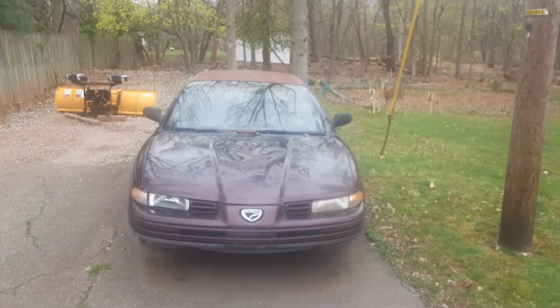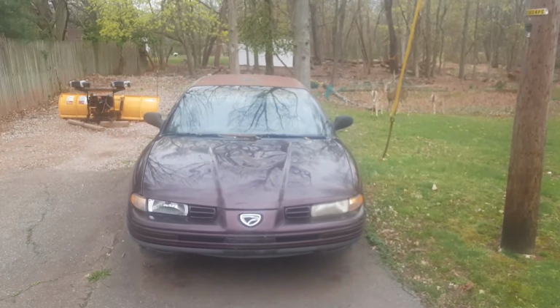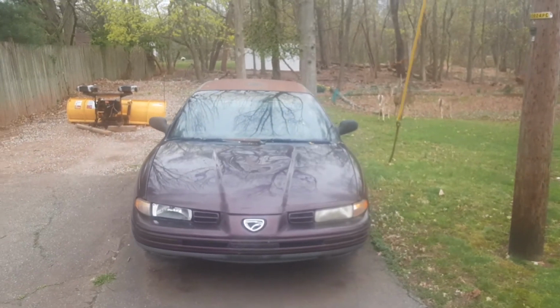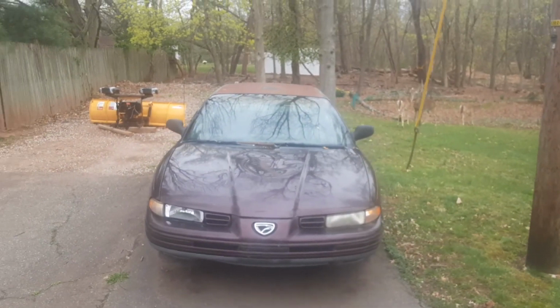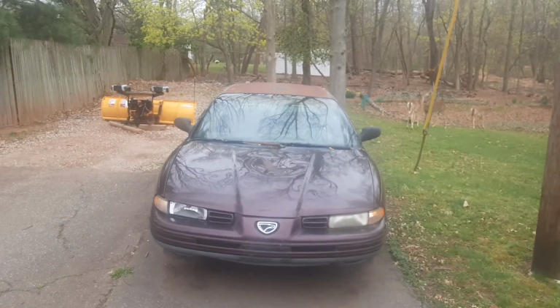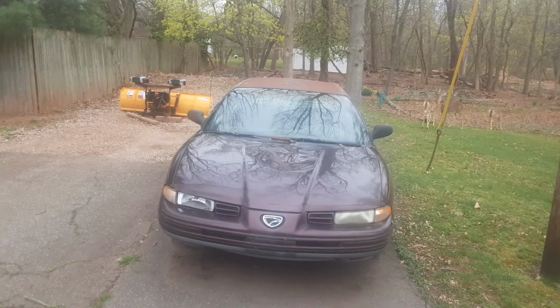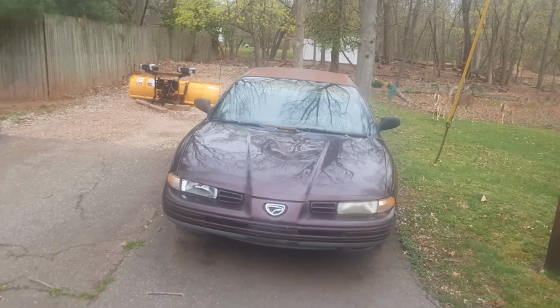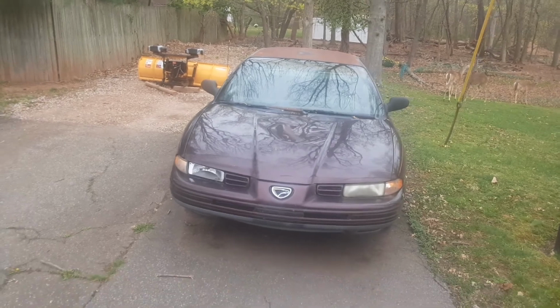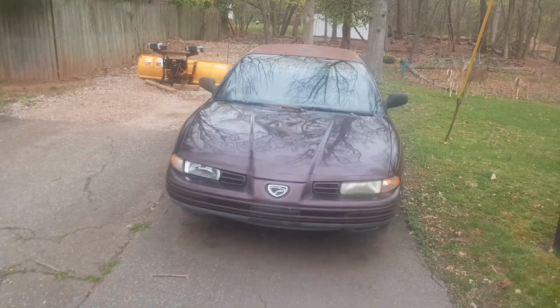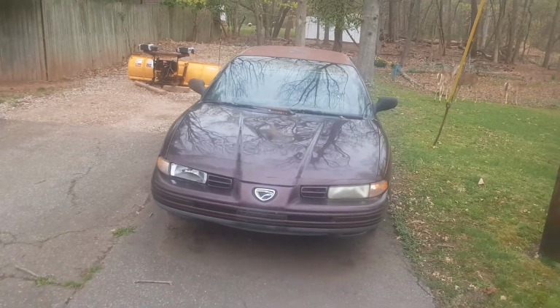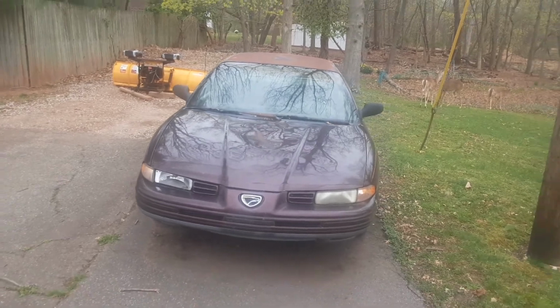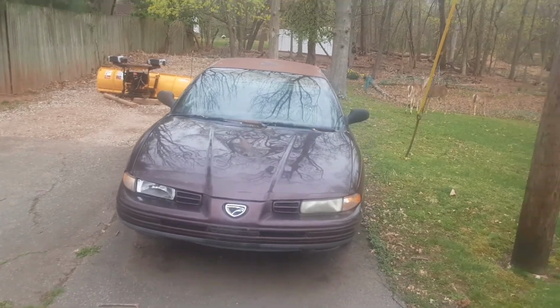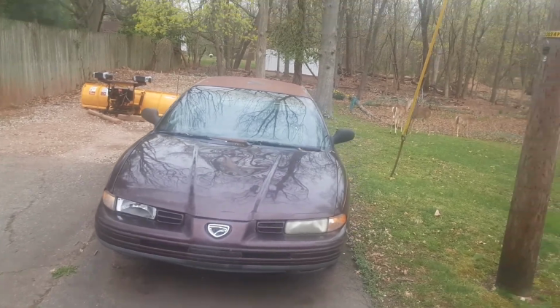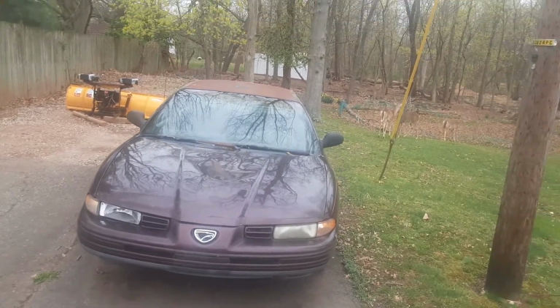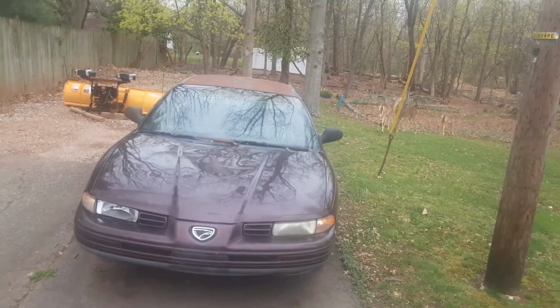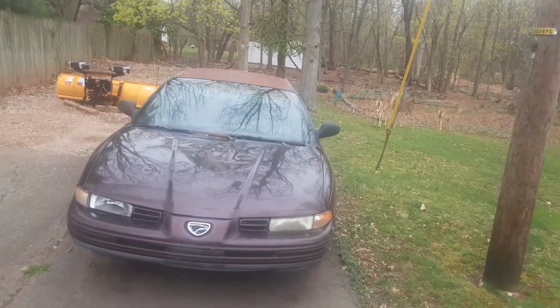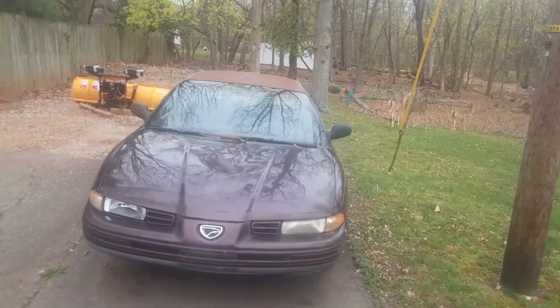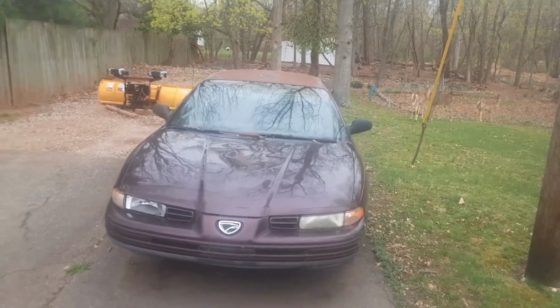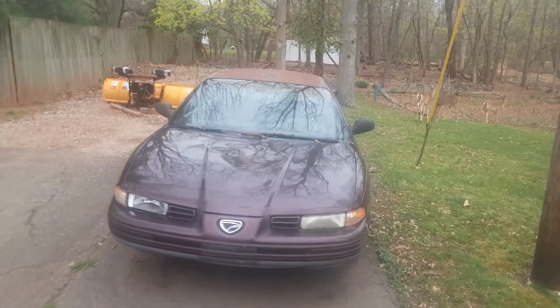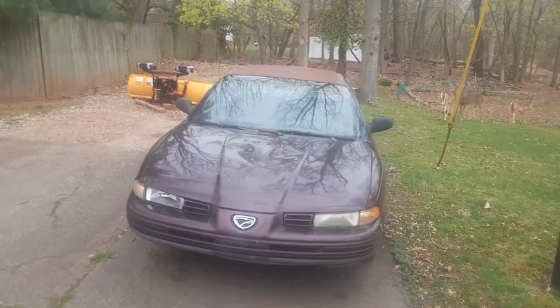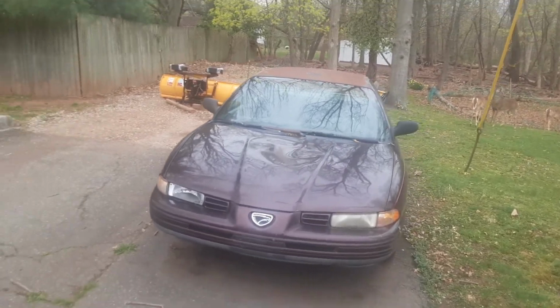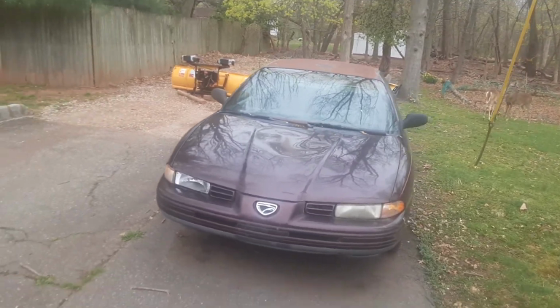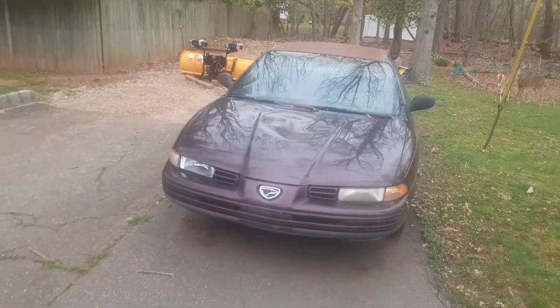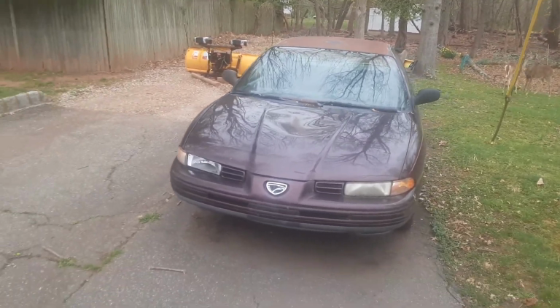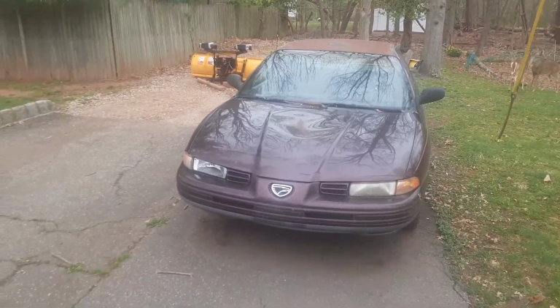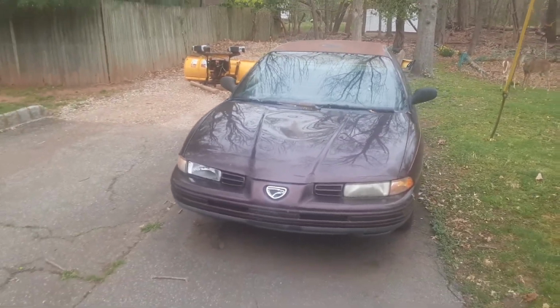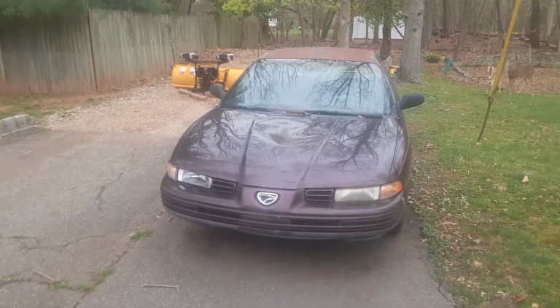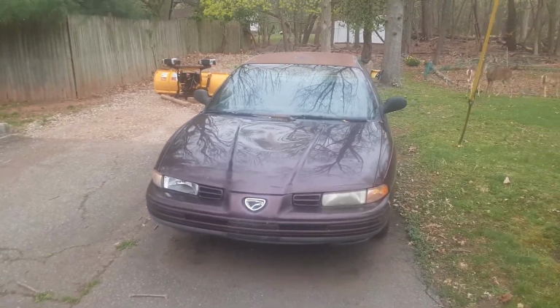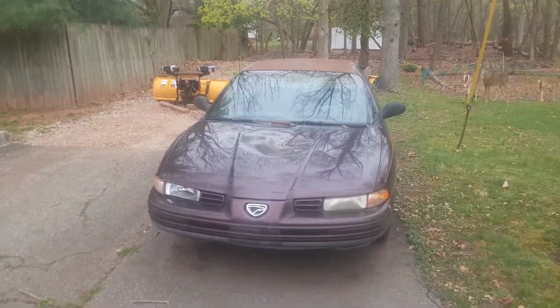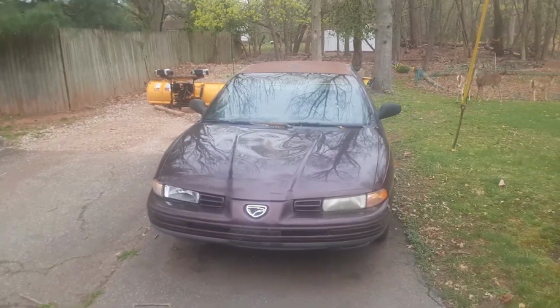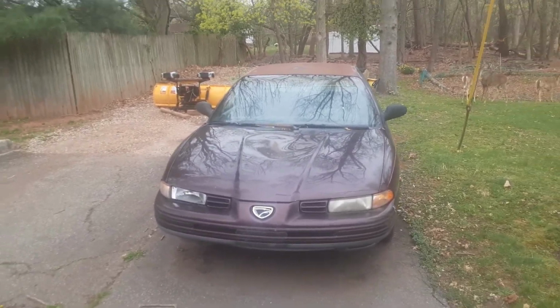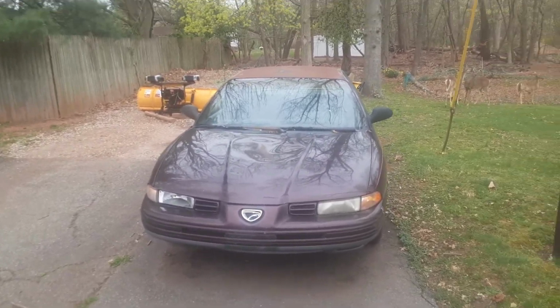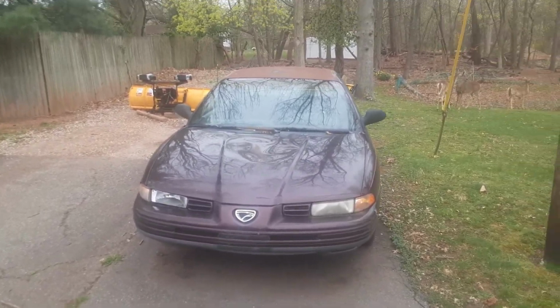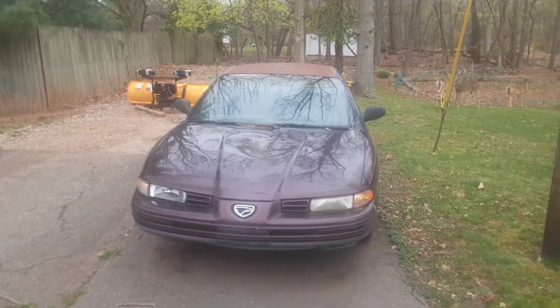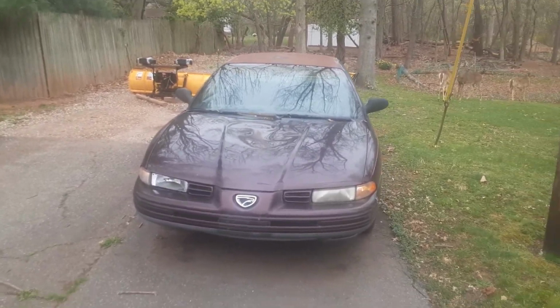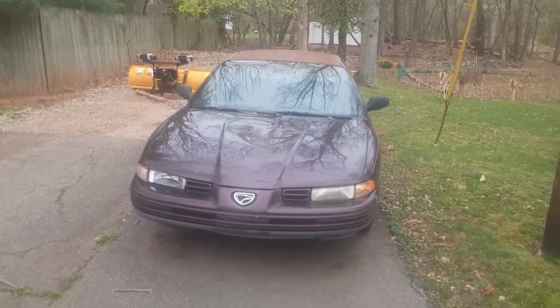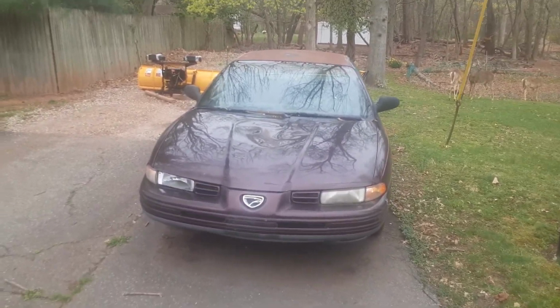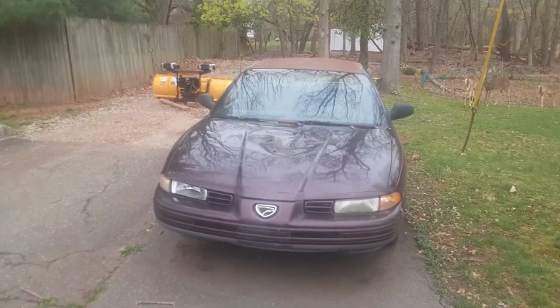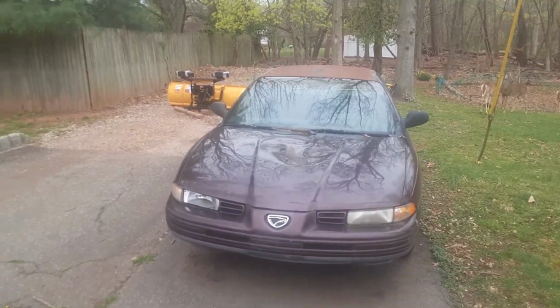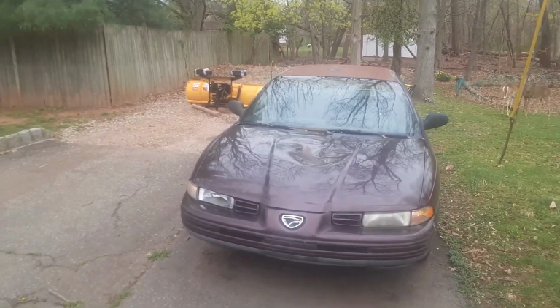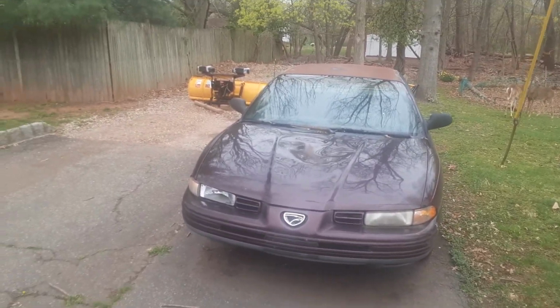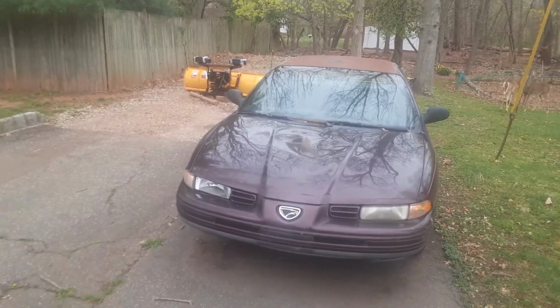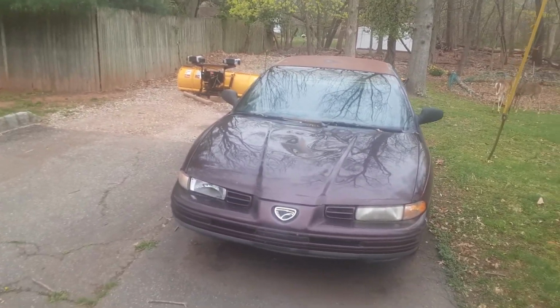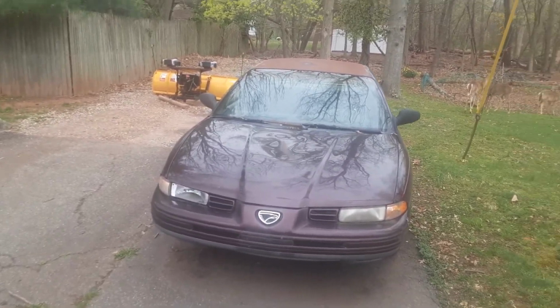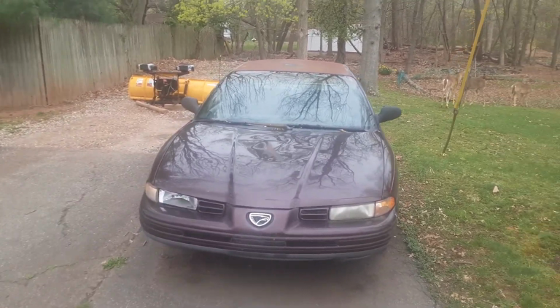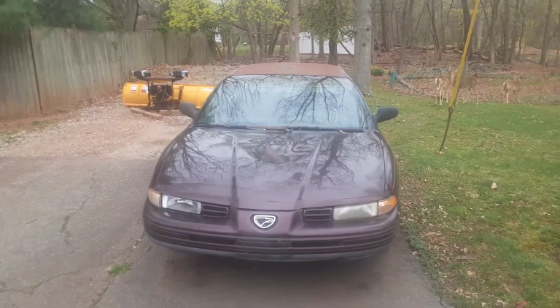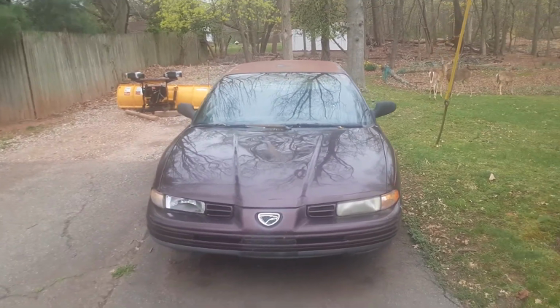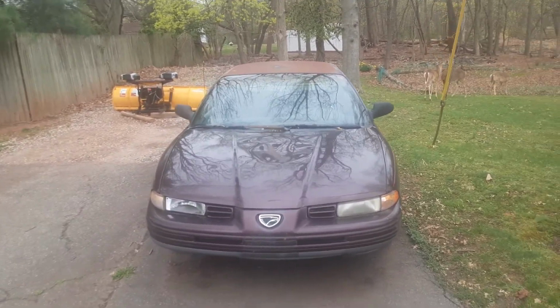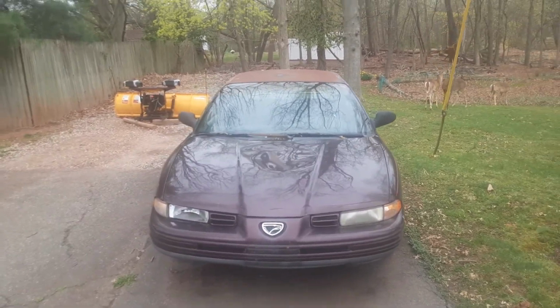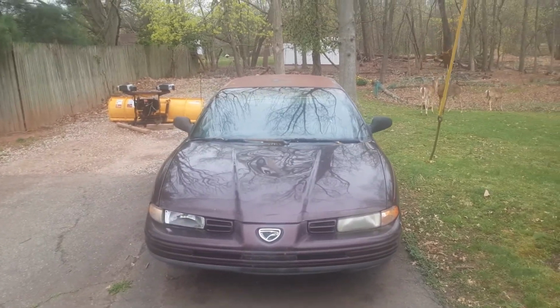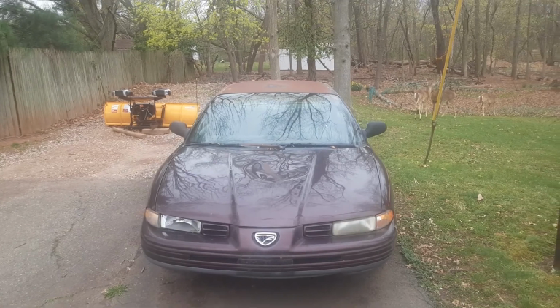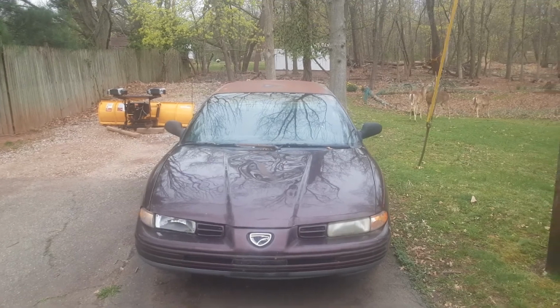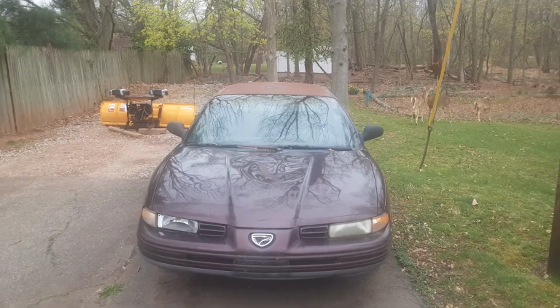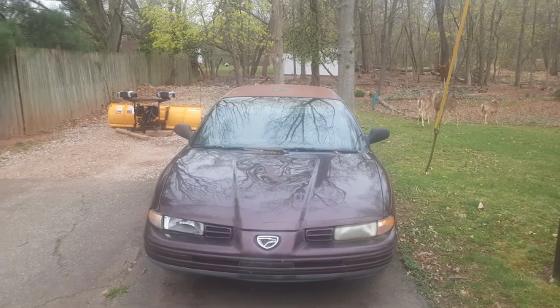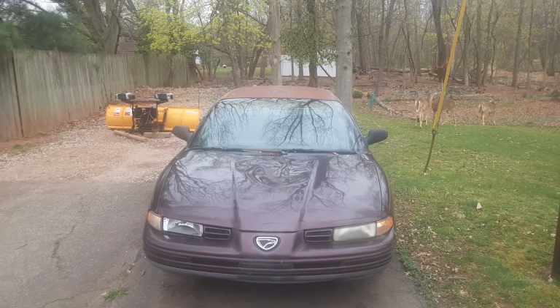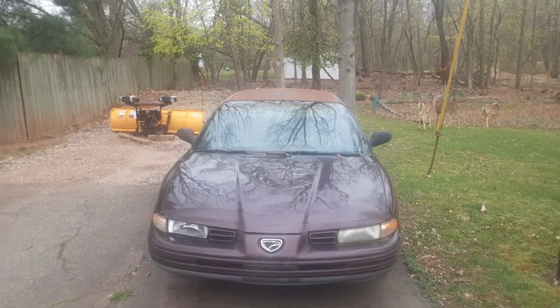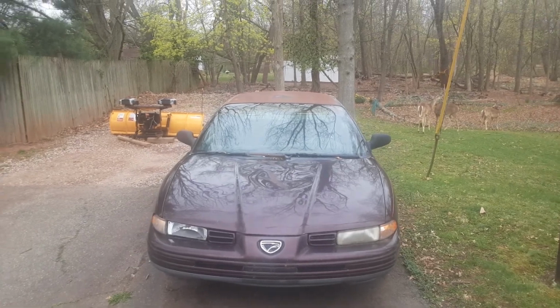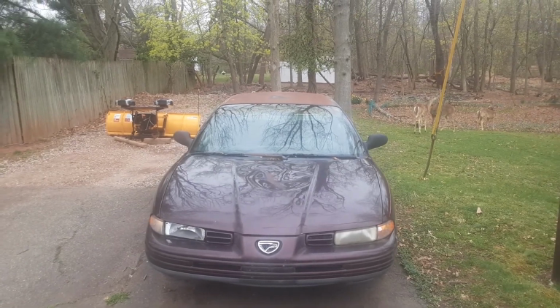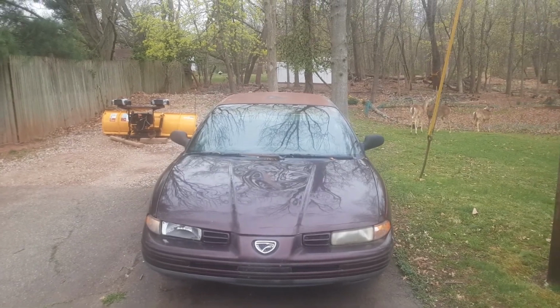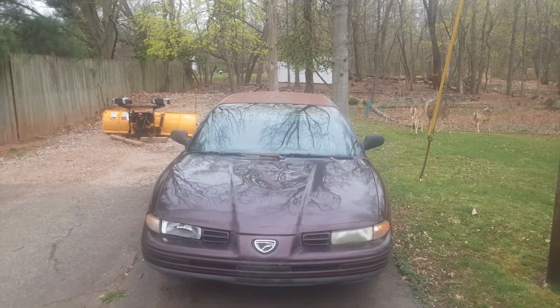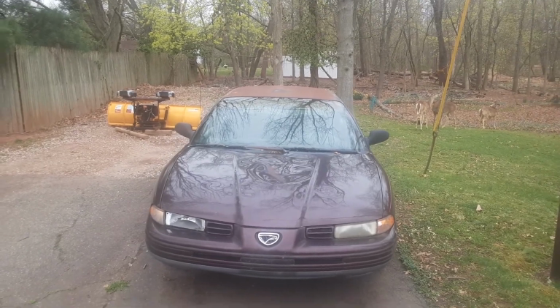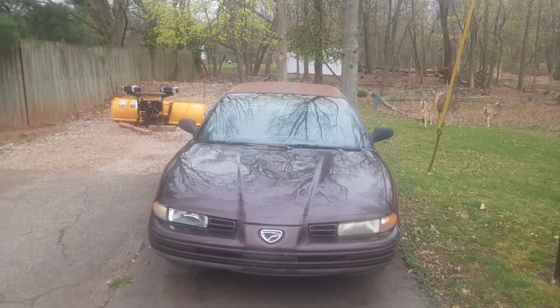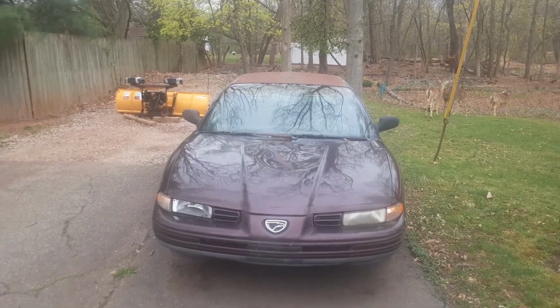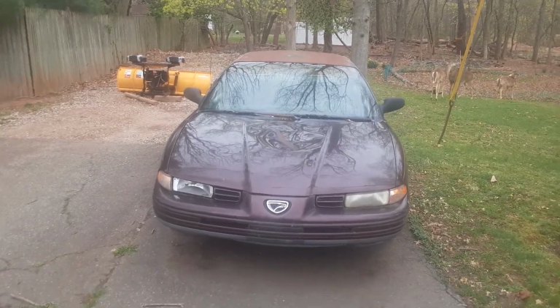So this is a video that I'm doing for a car review. This is a 1995 Eagle fishing car.